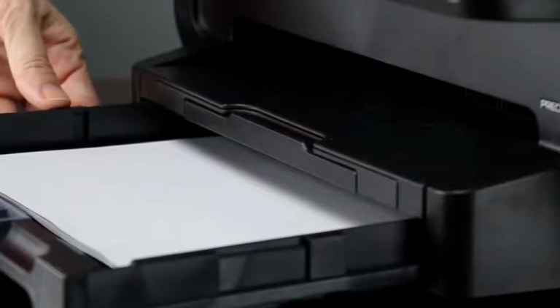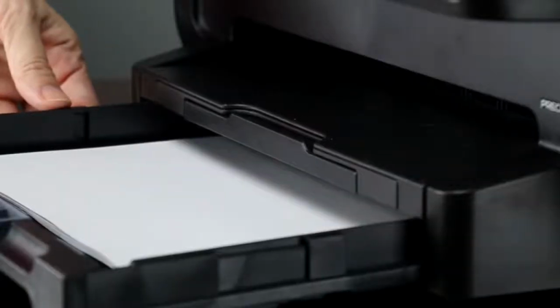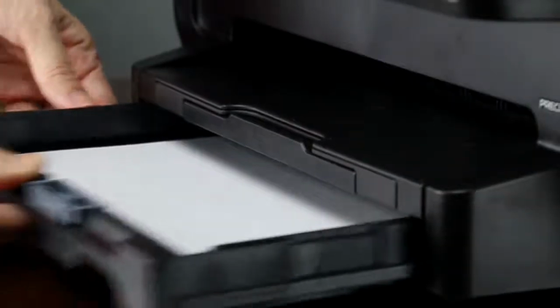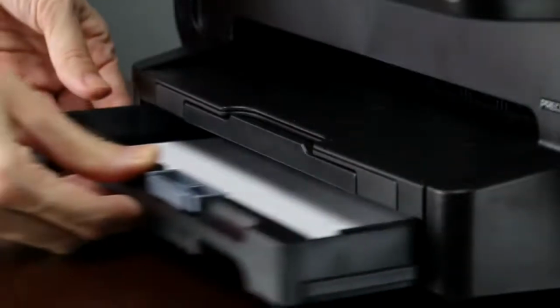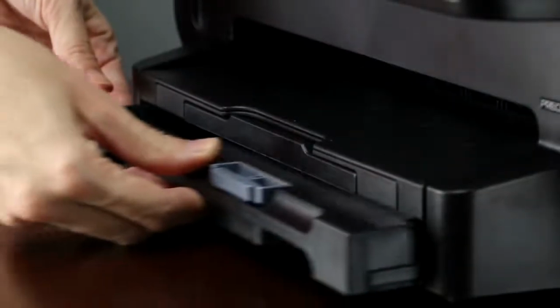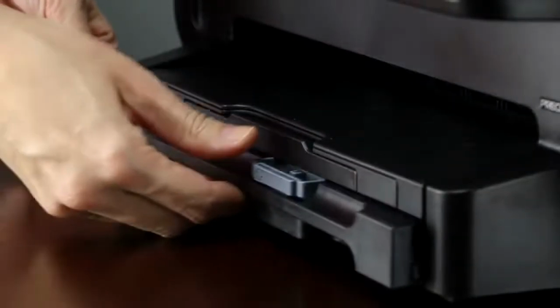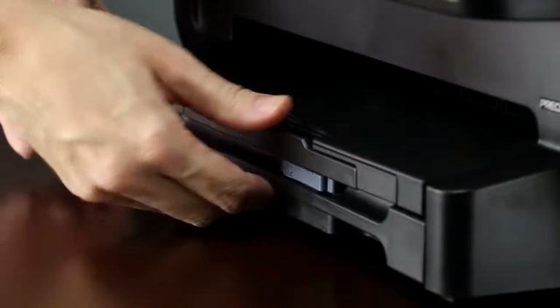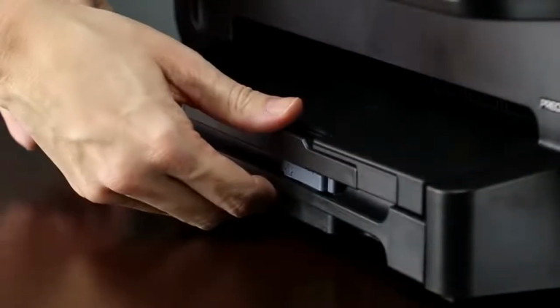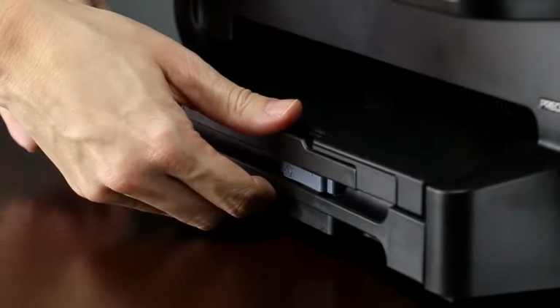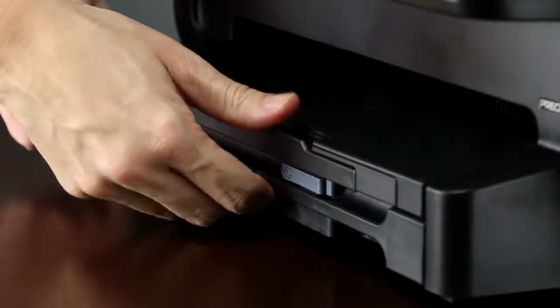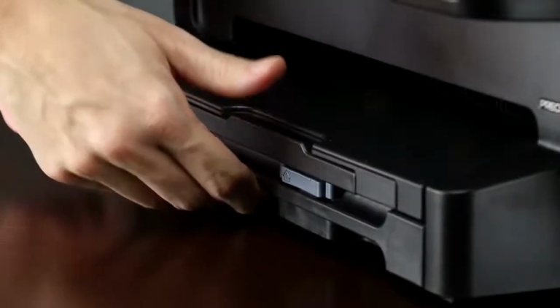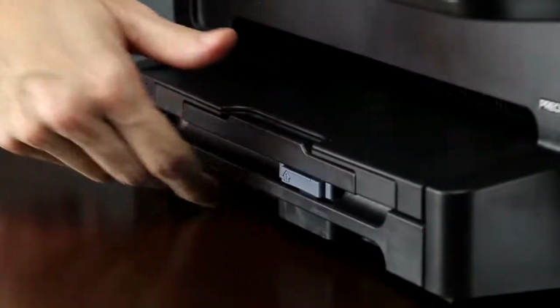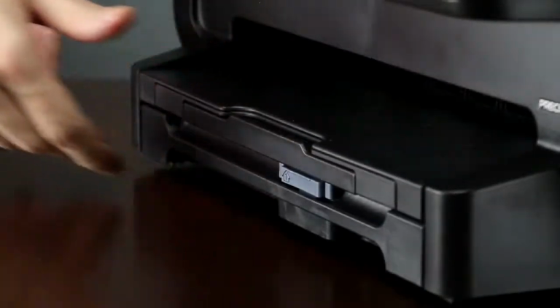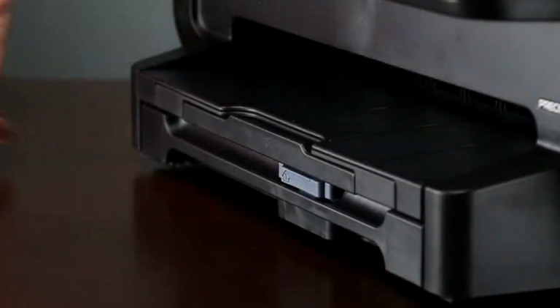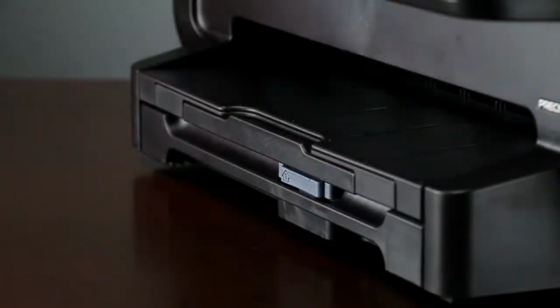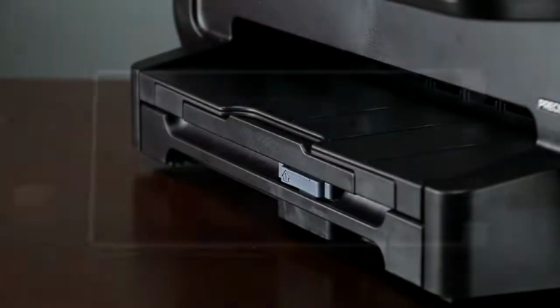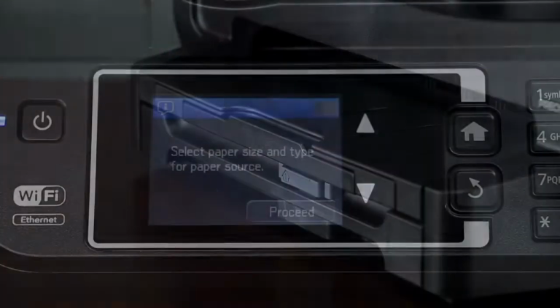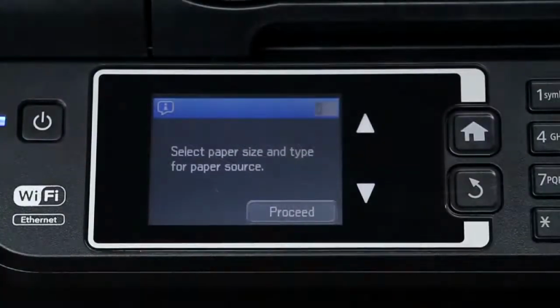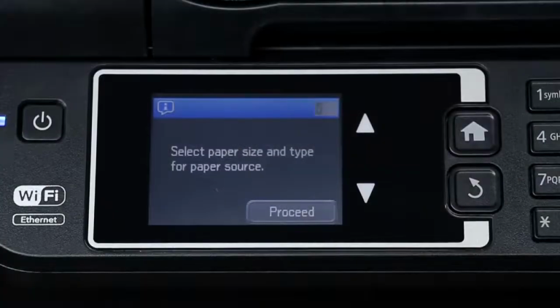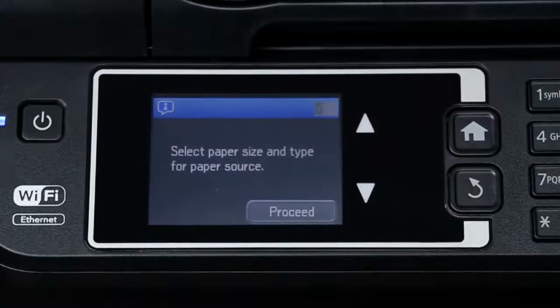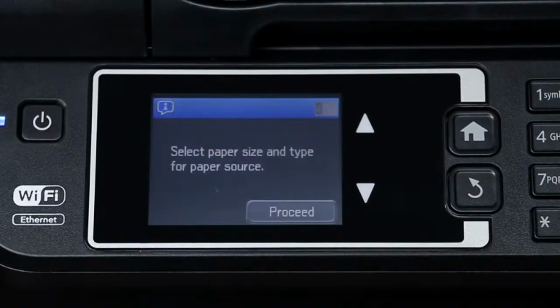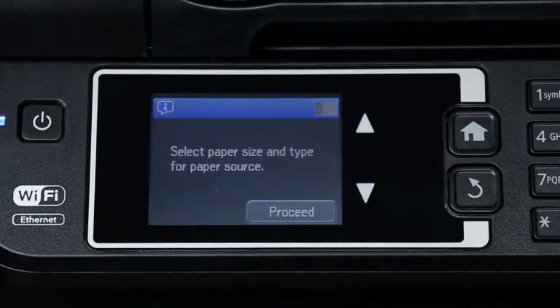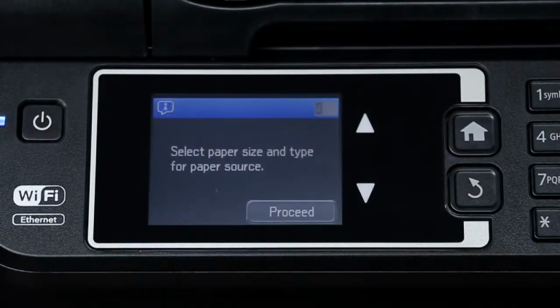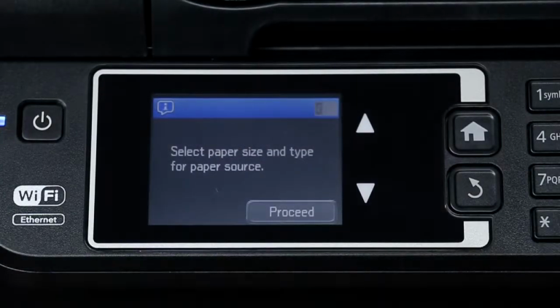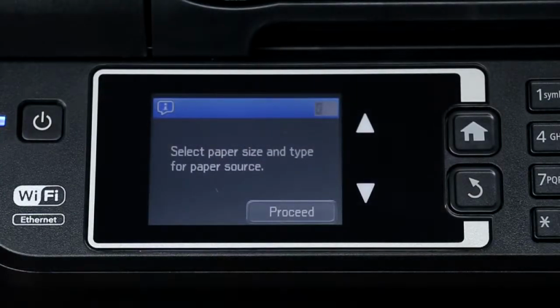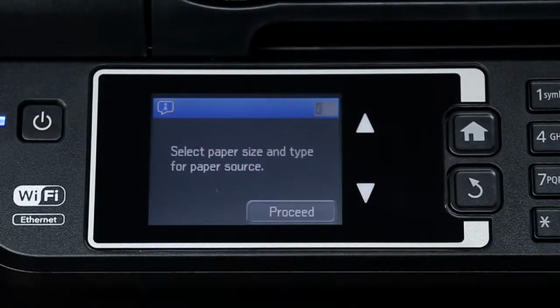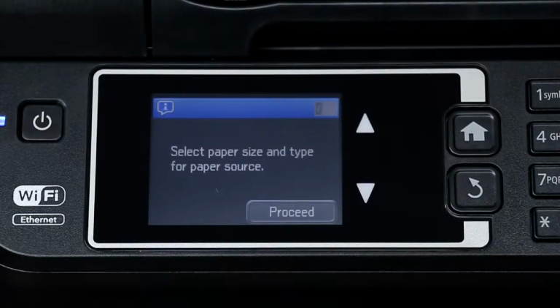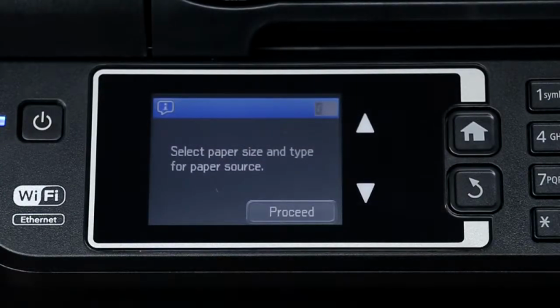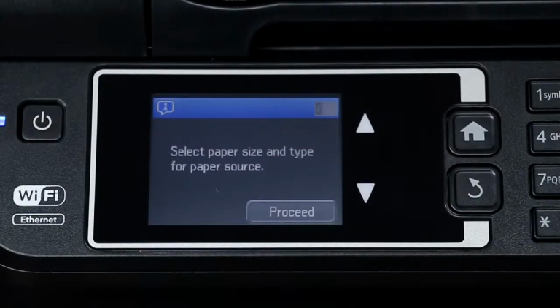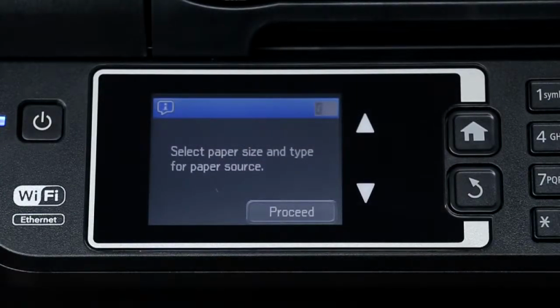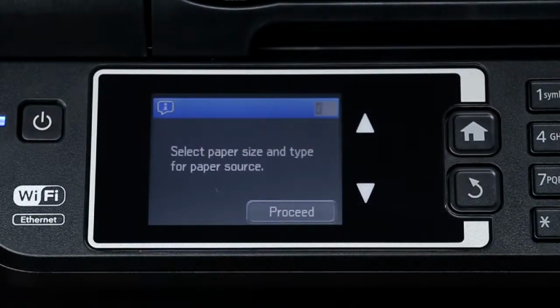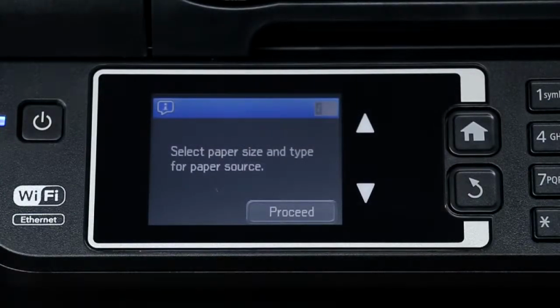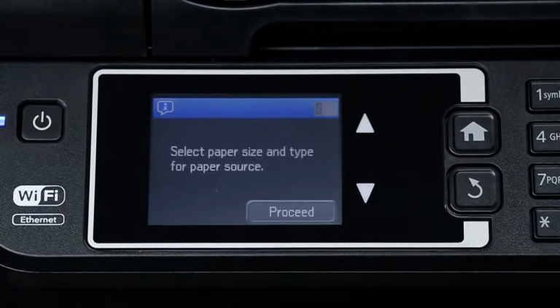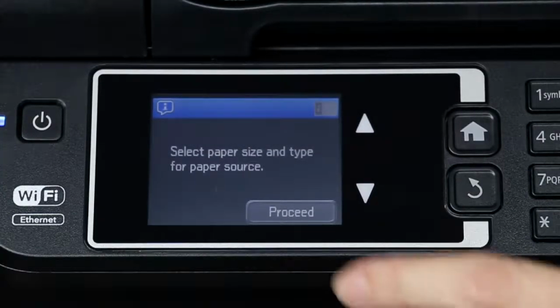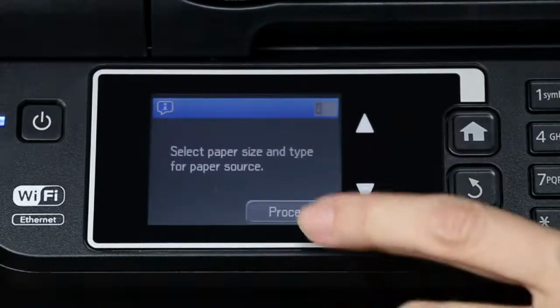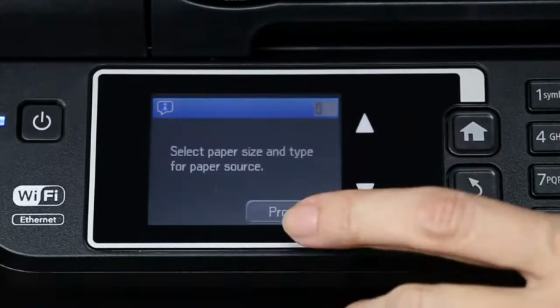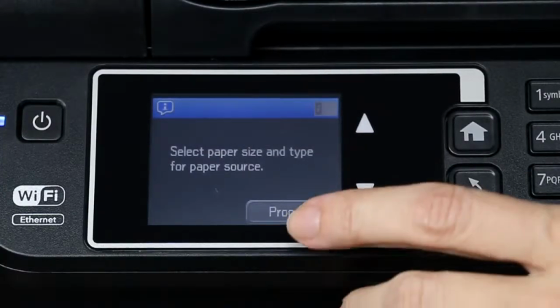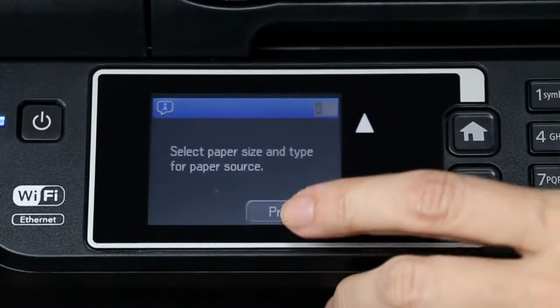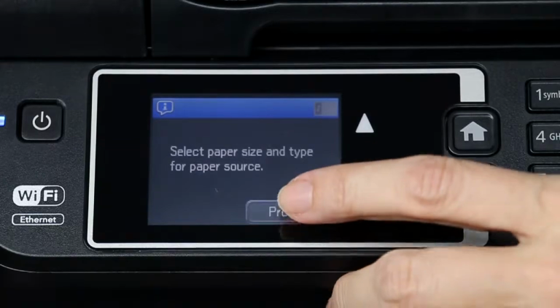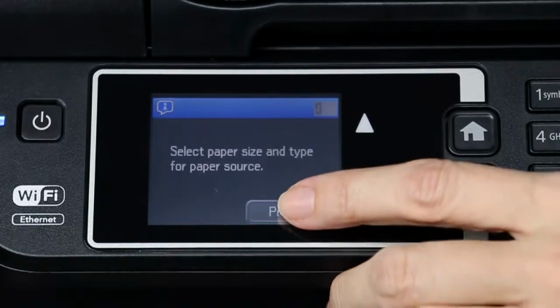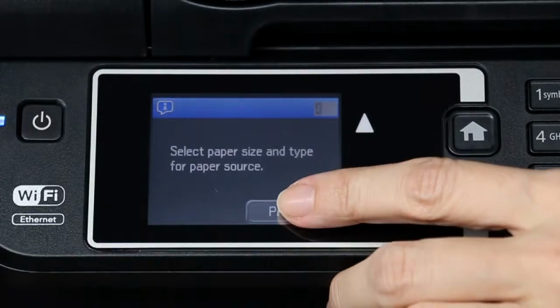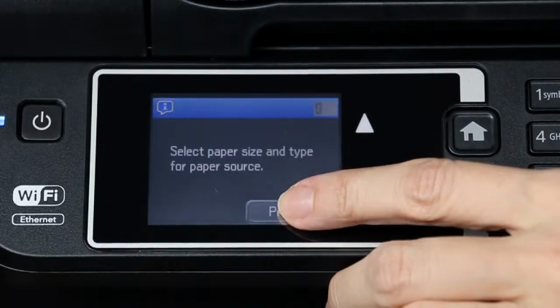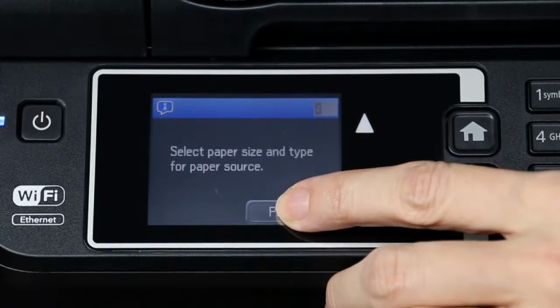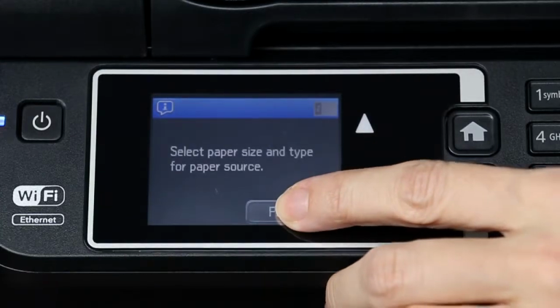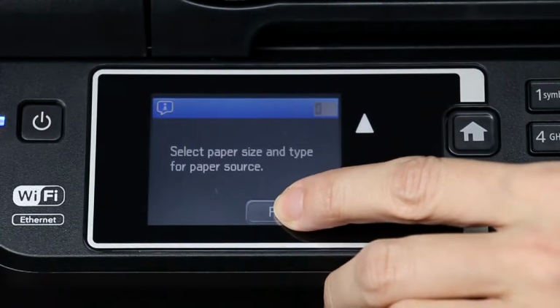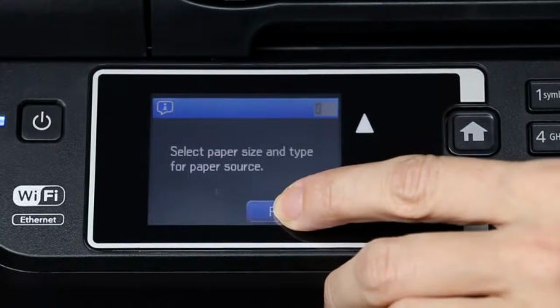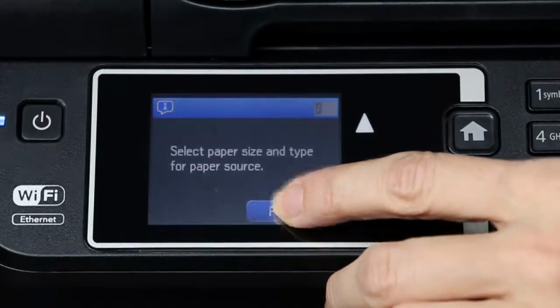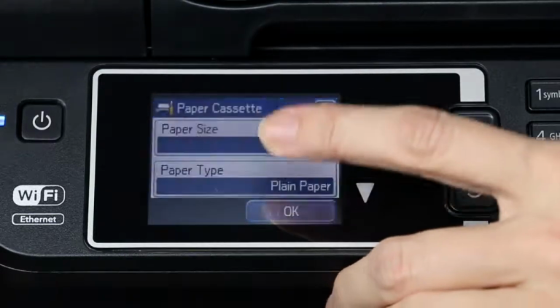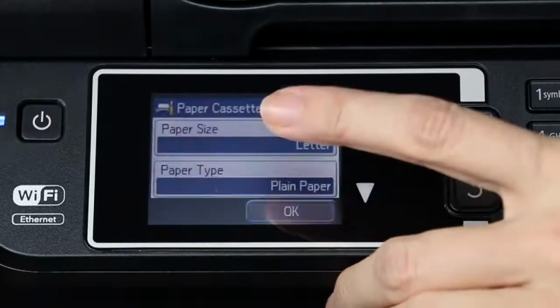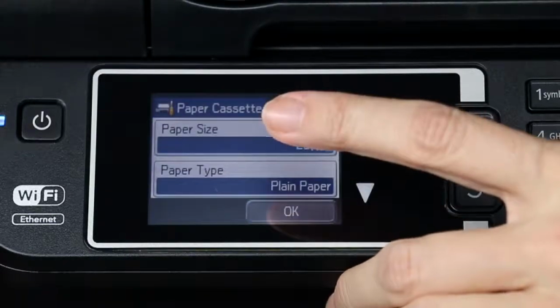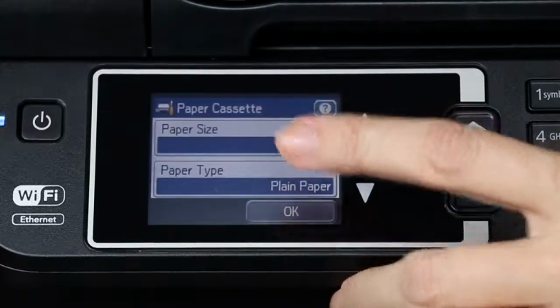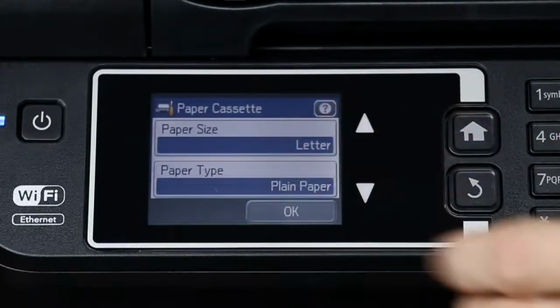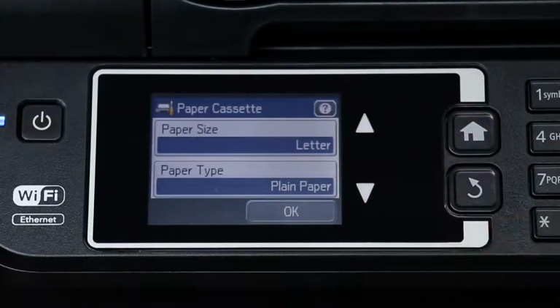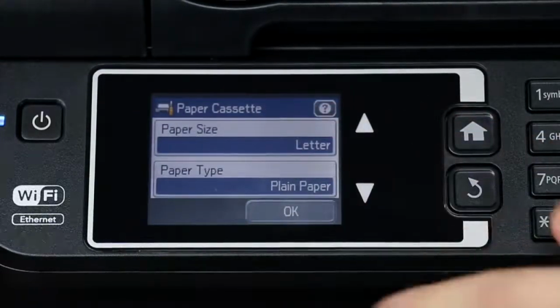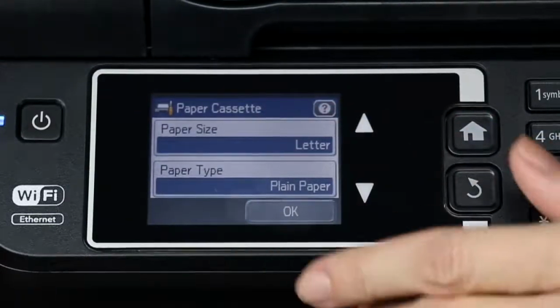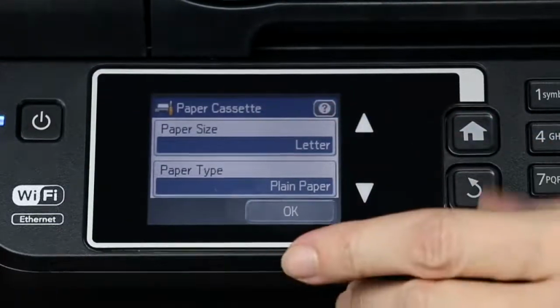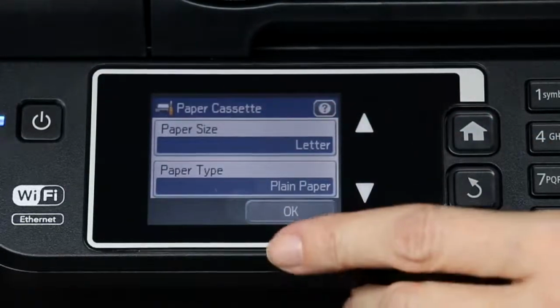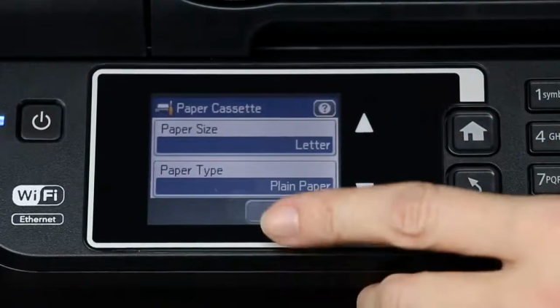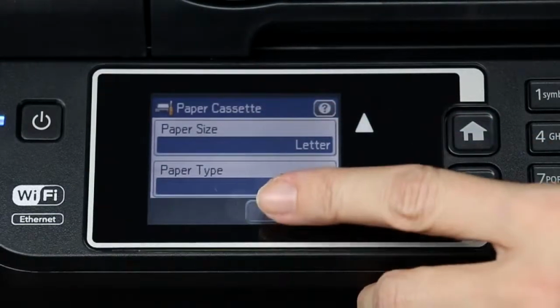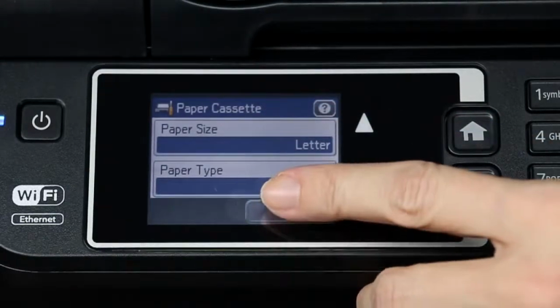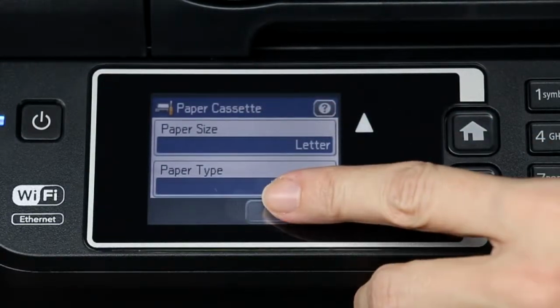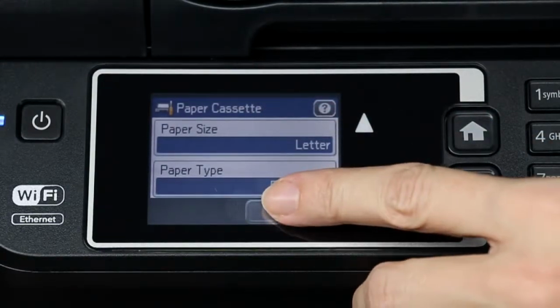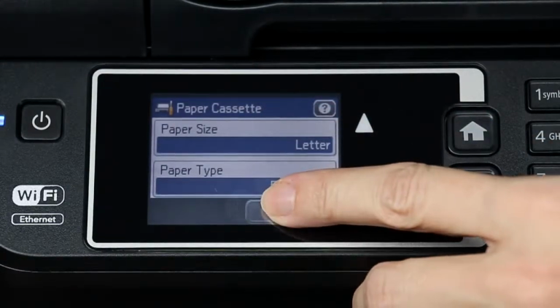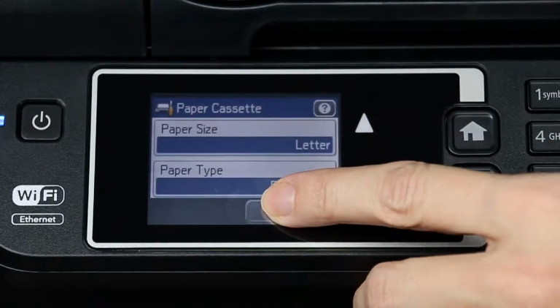The paper size is automatically detected. Select the correct paper size and paper type, then press OK.